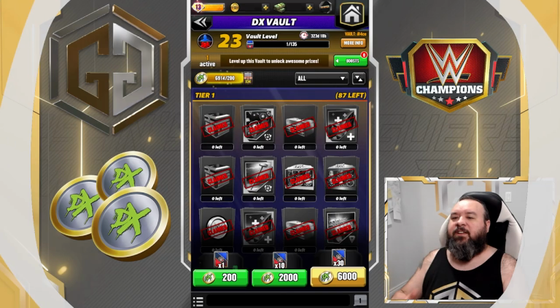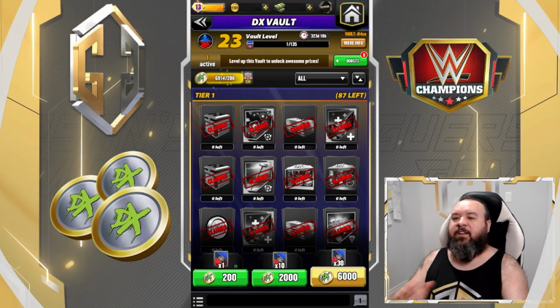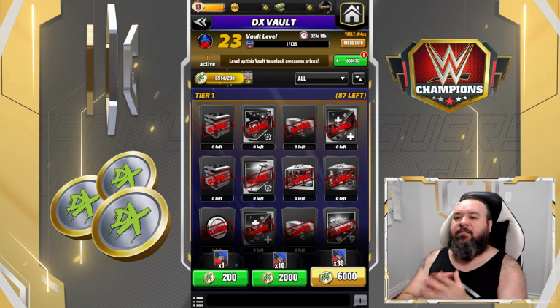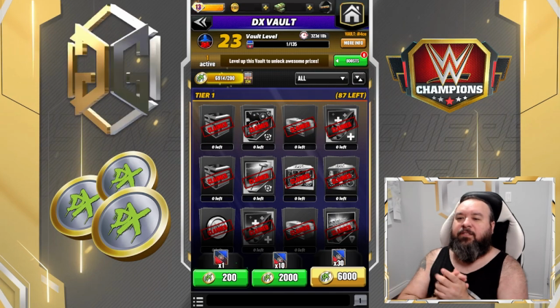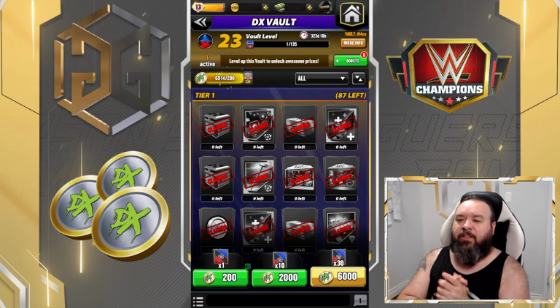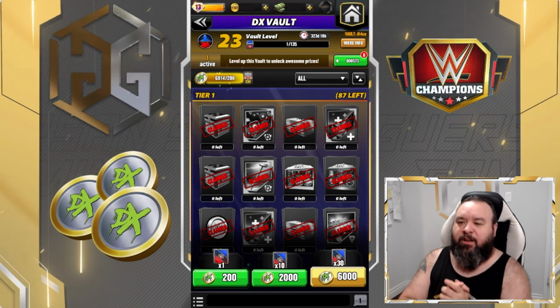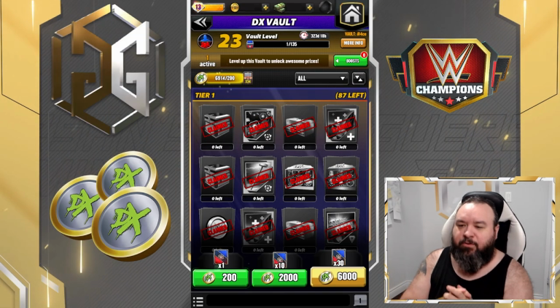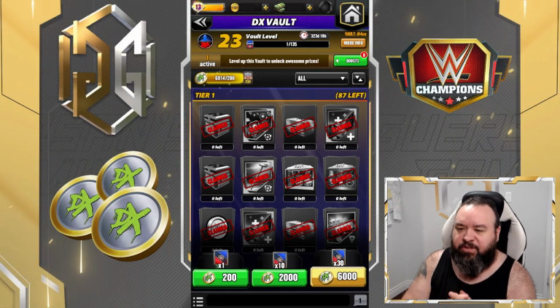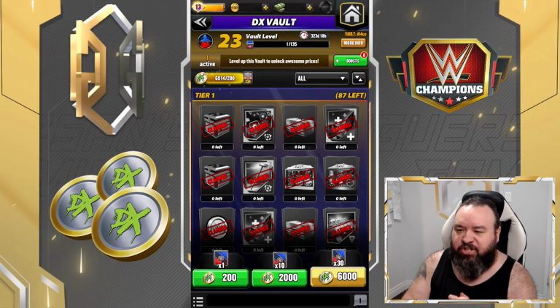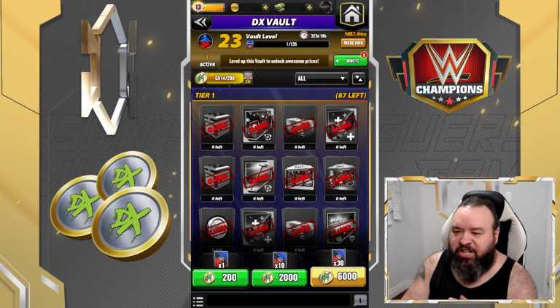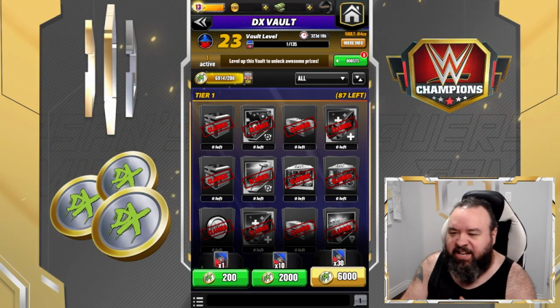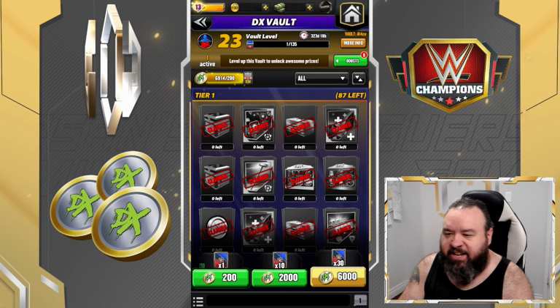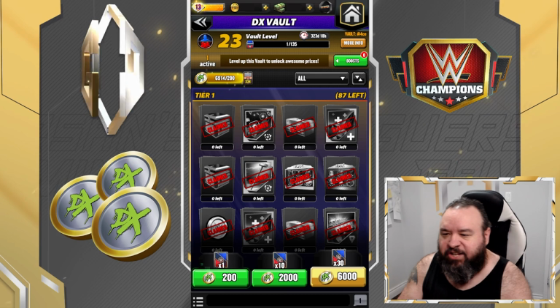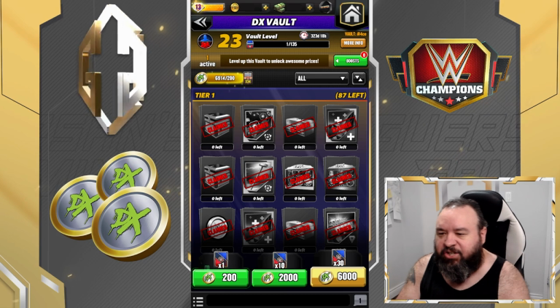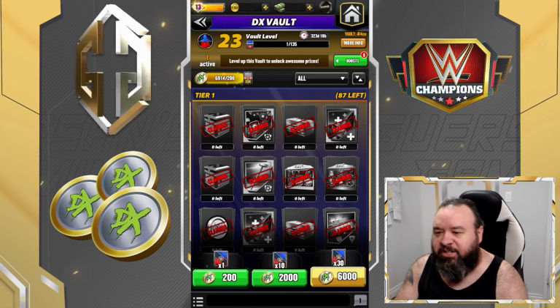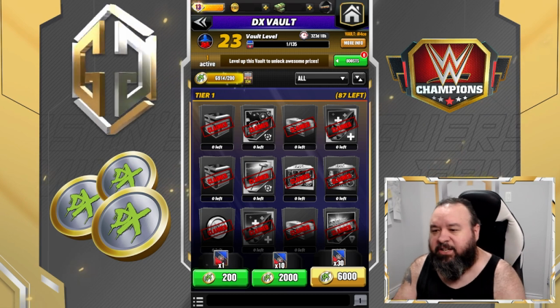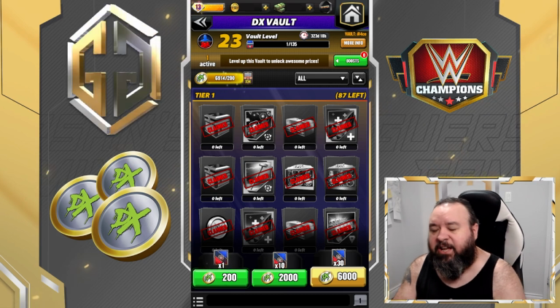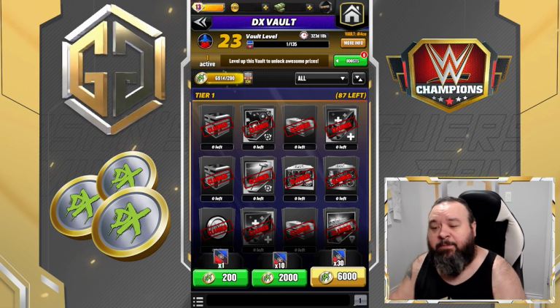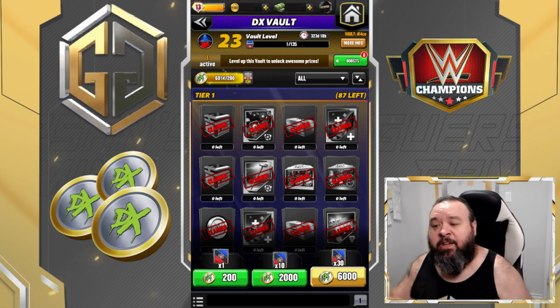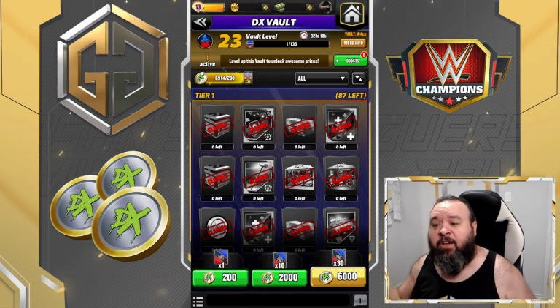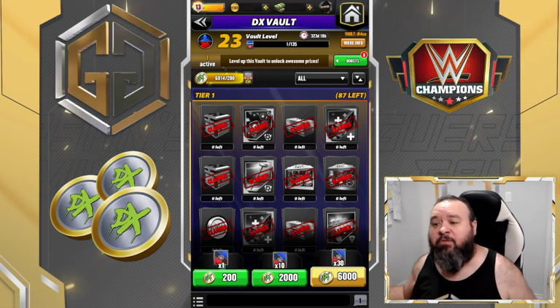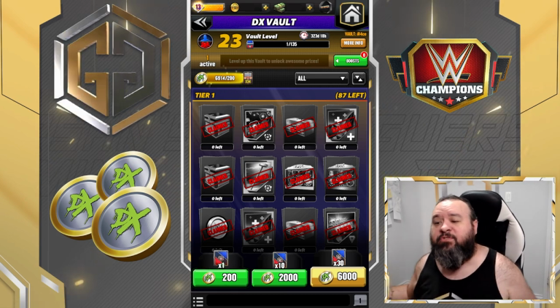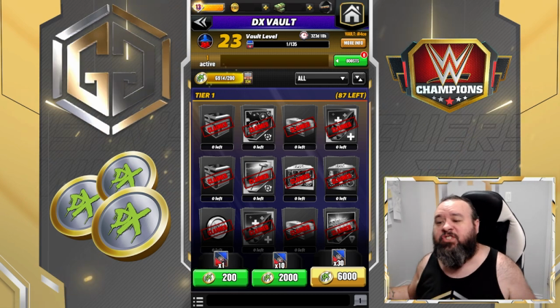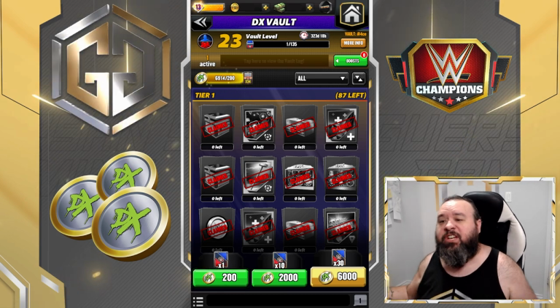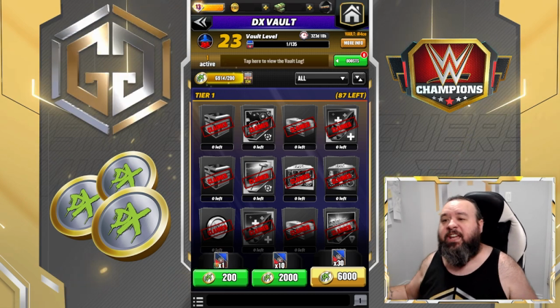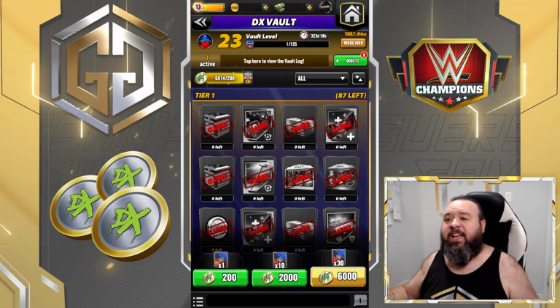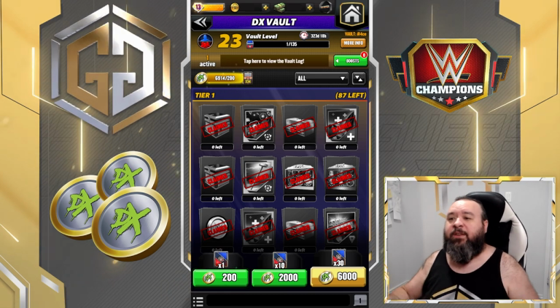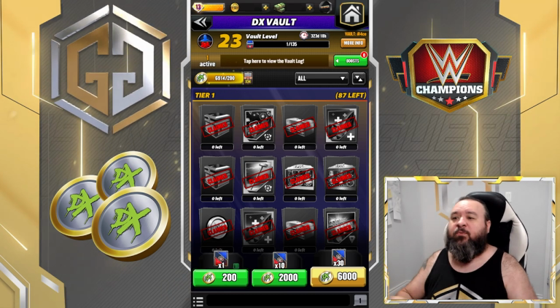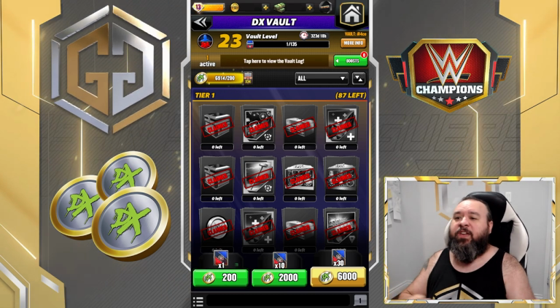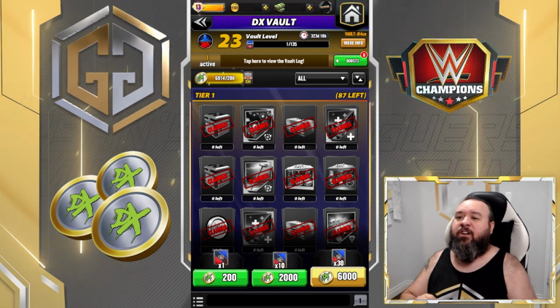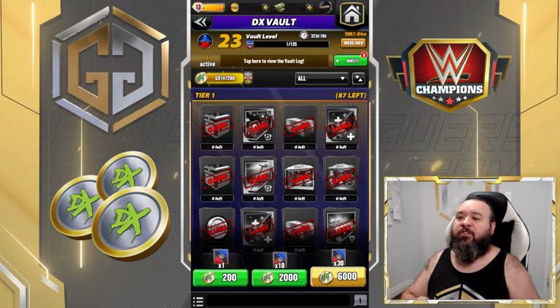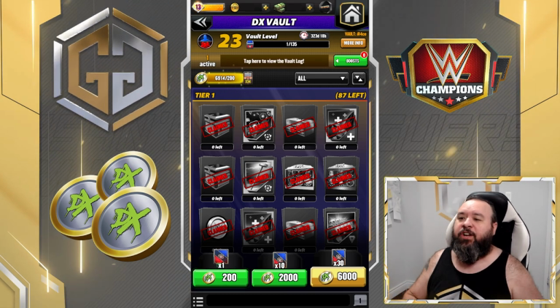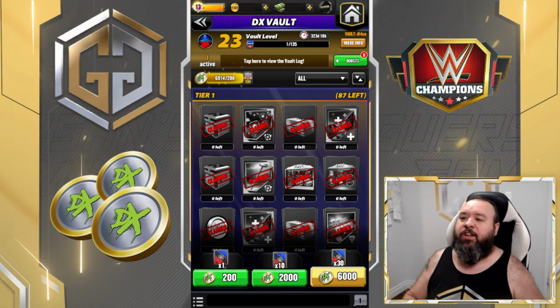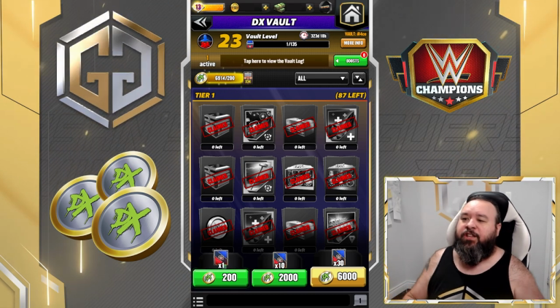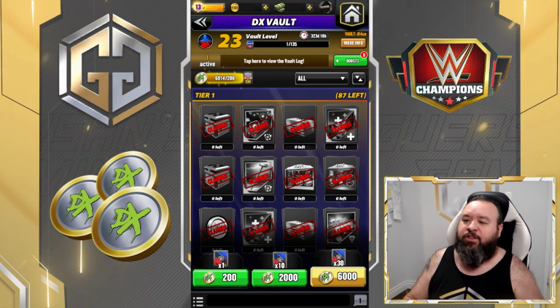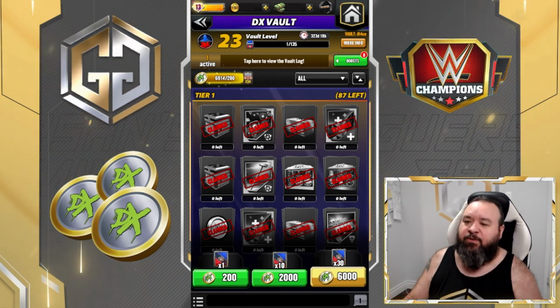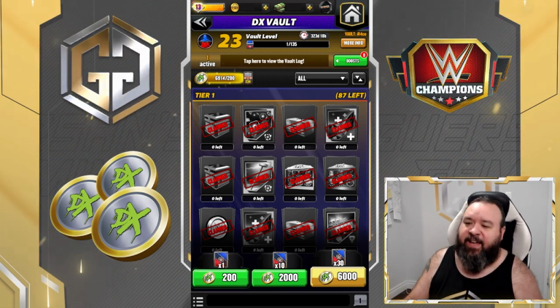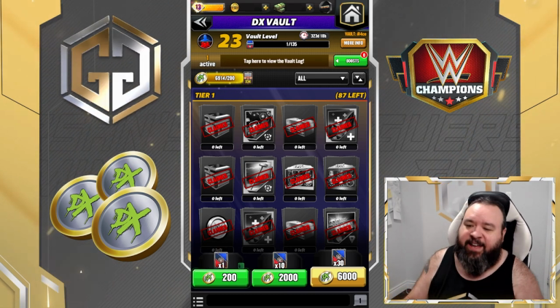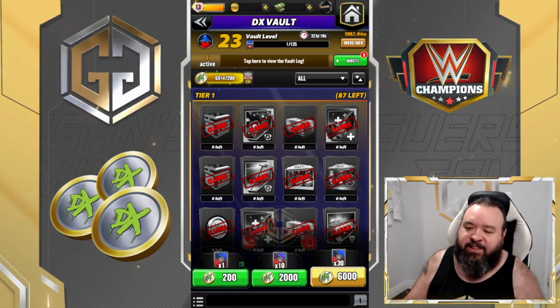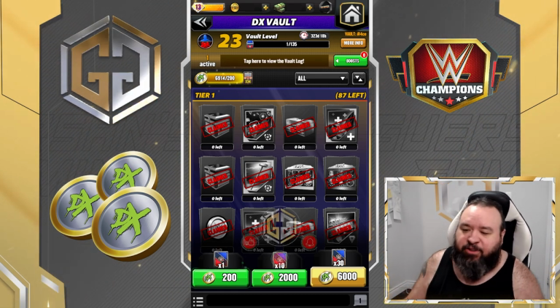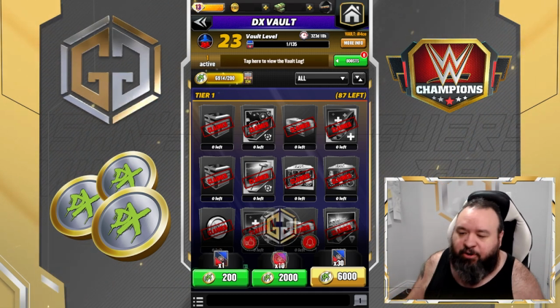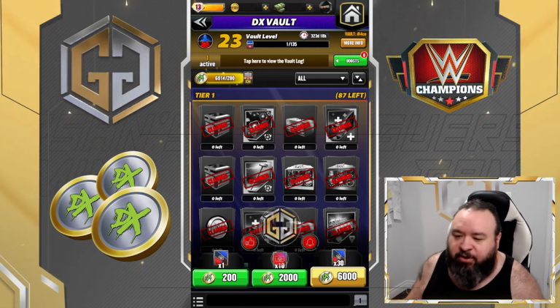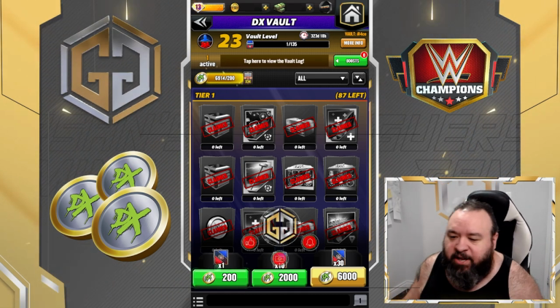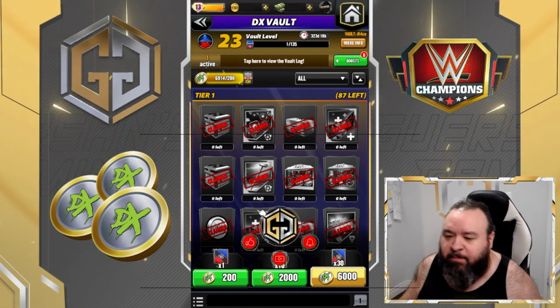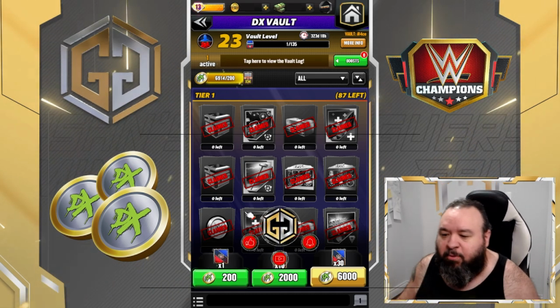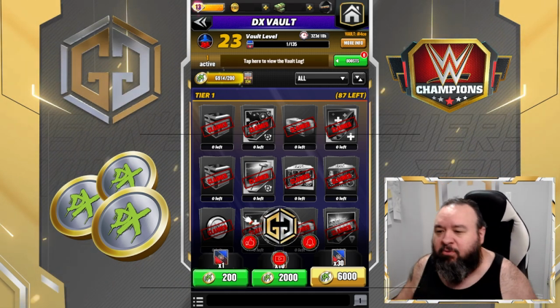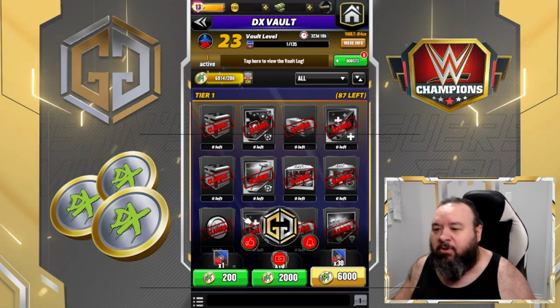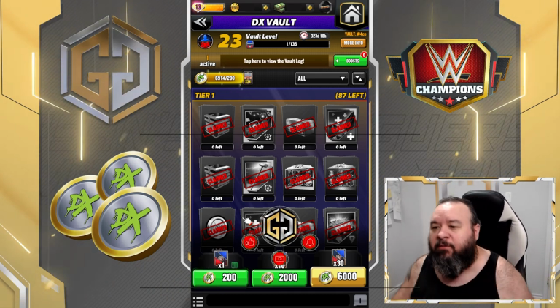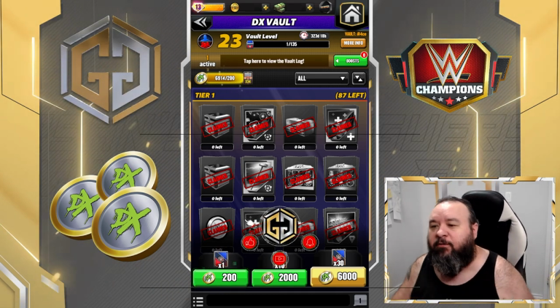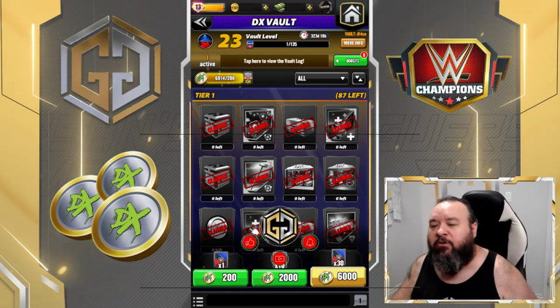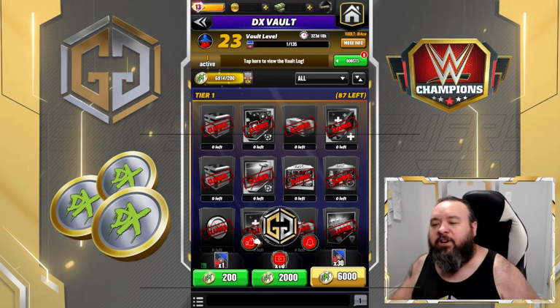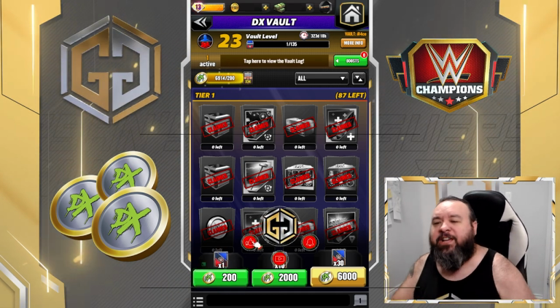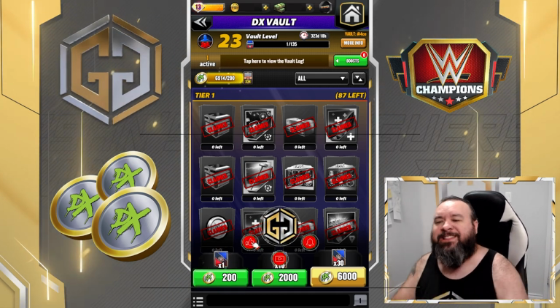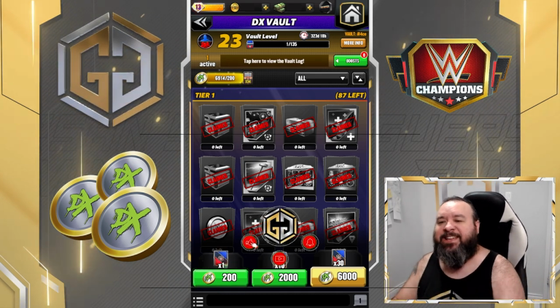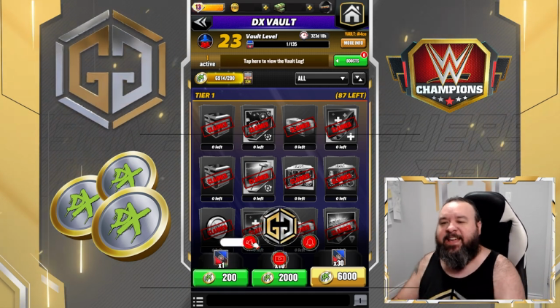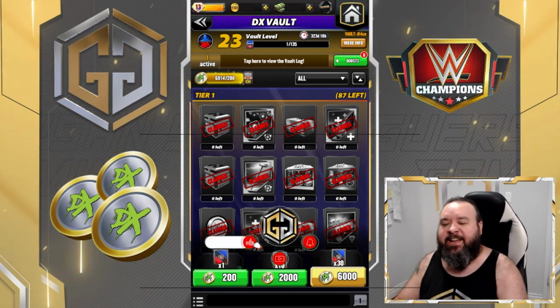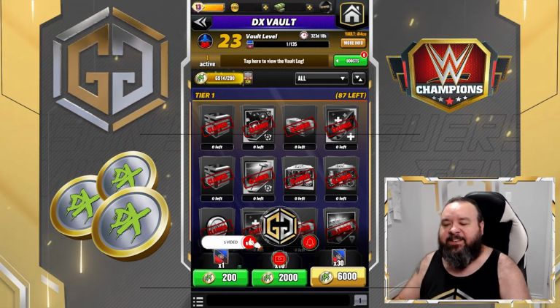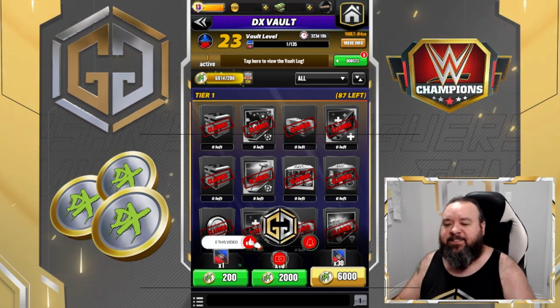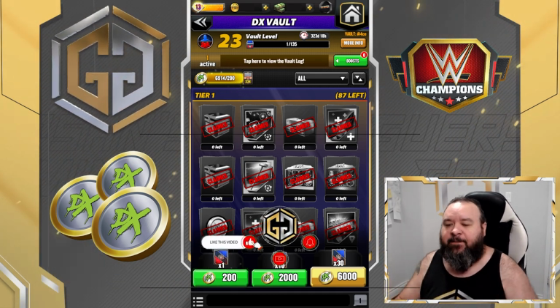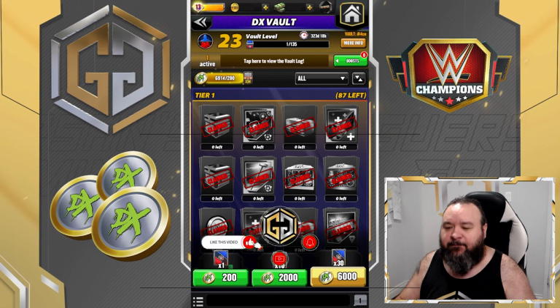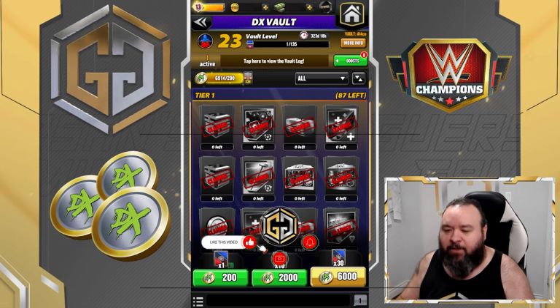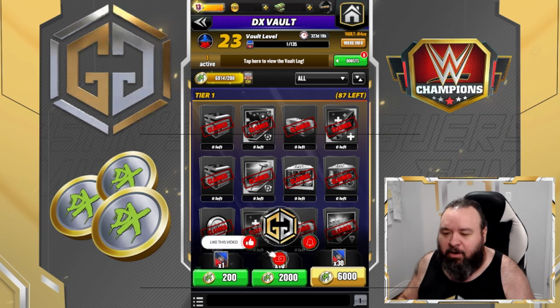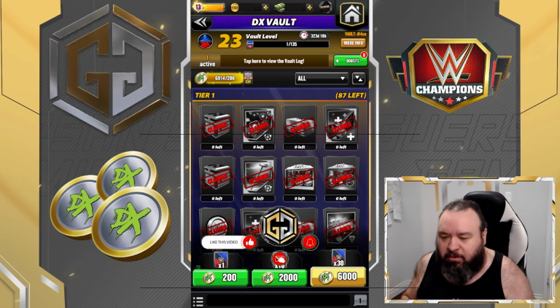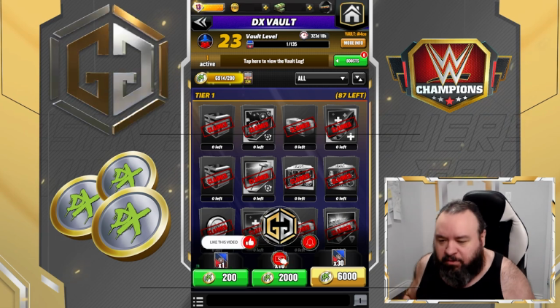Hello G-Nation, I'm your host G and we are gonna do a 30 pull for the DX Vault.